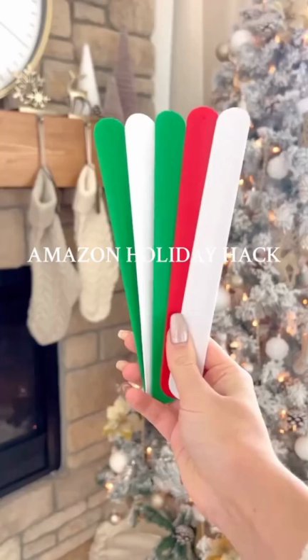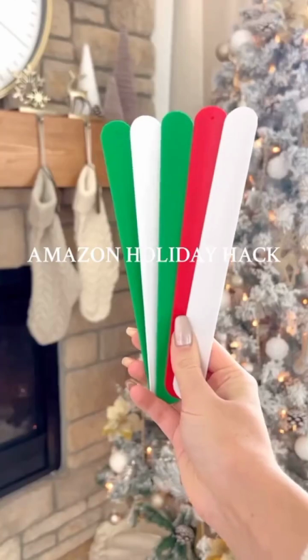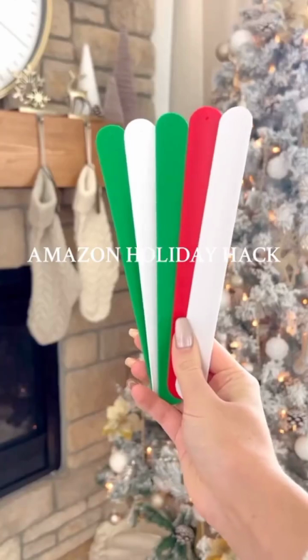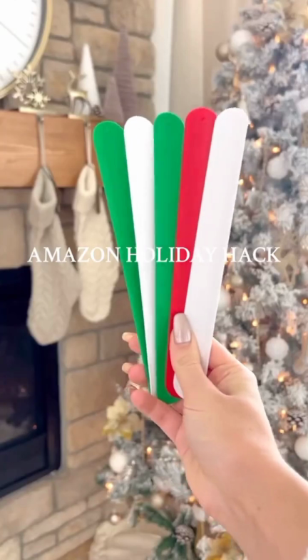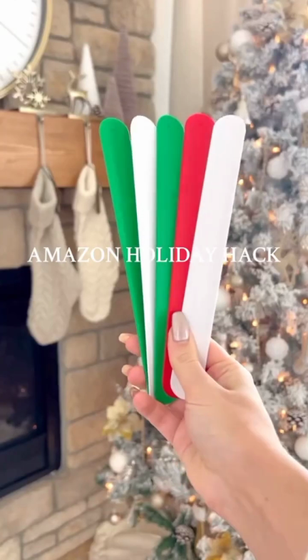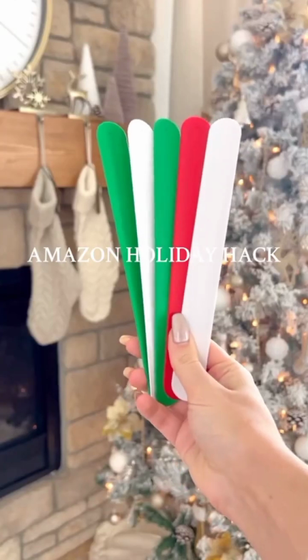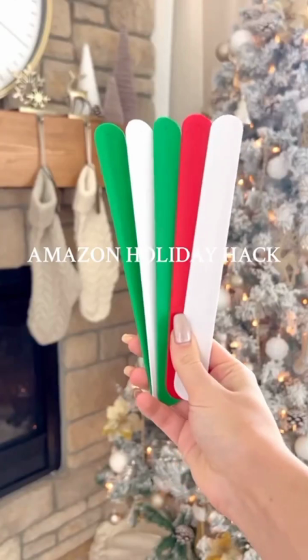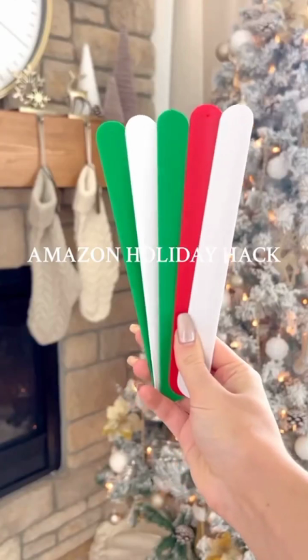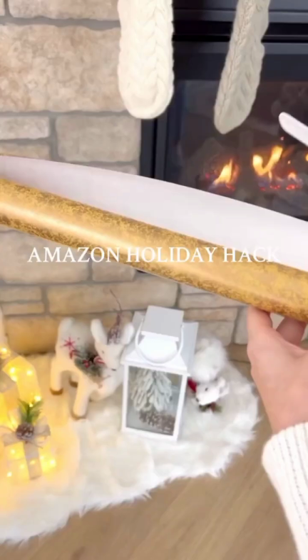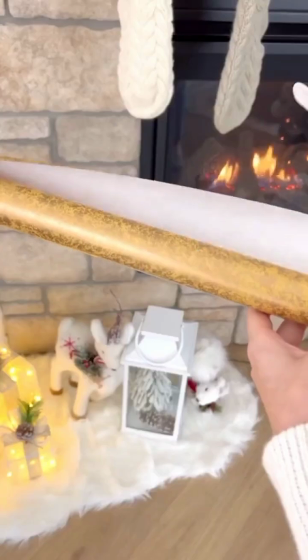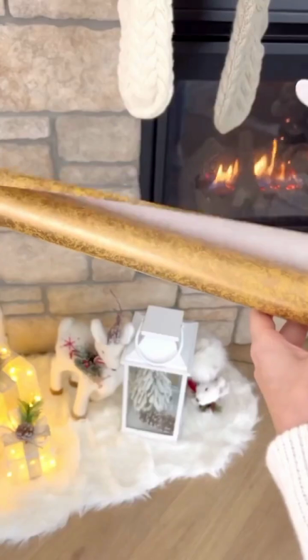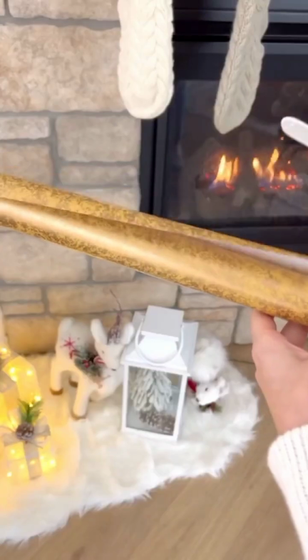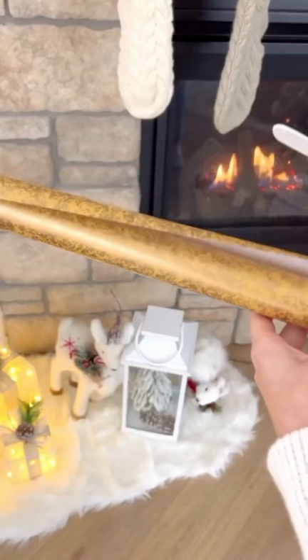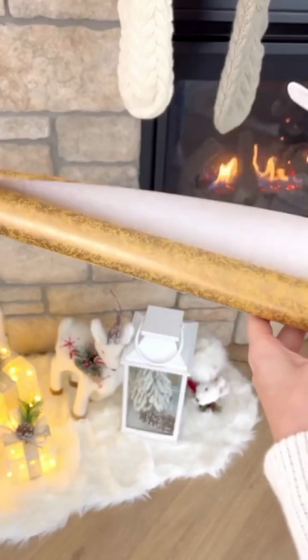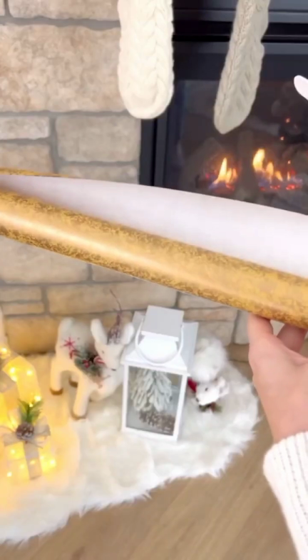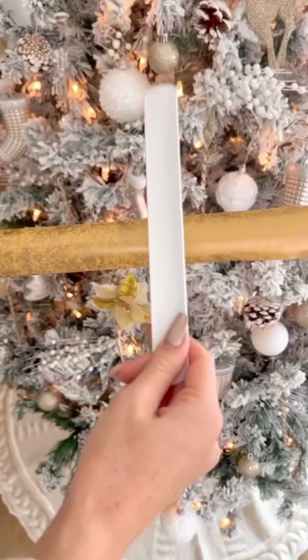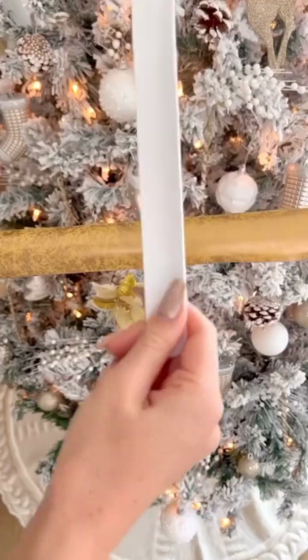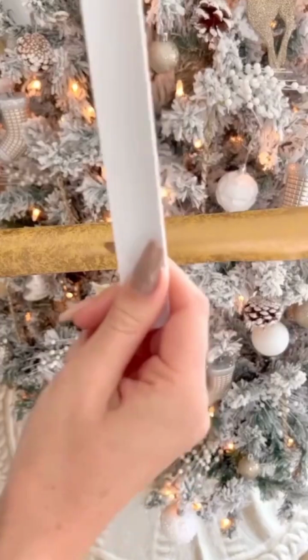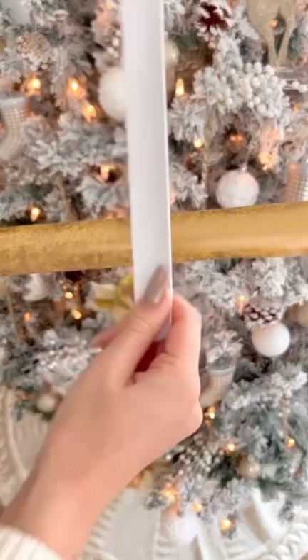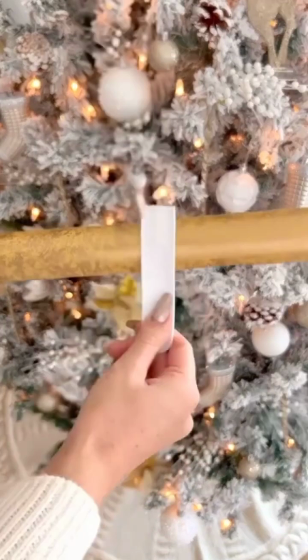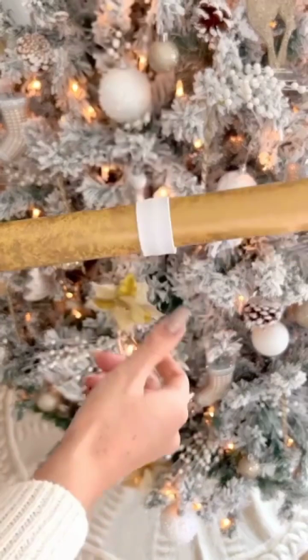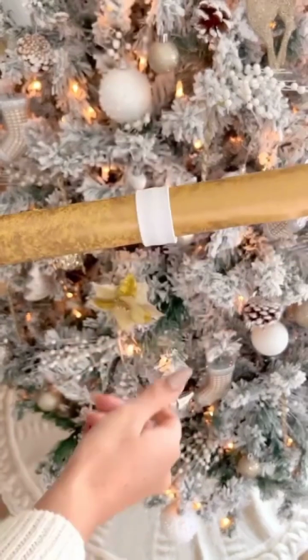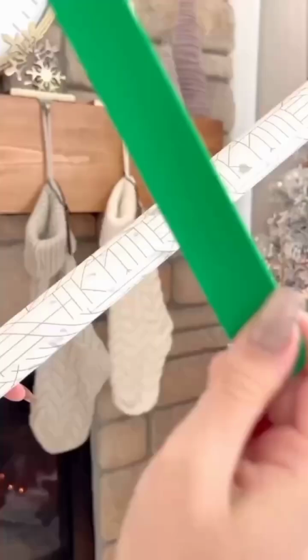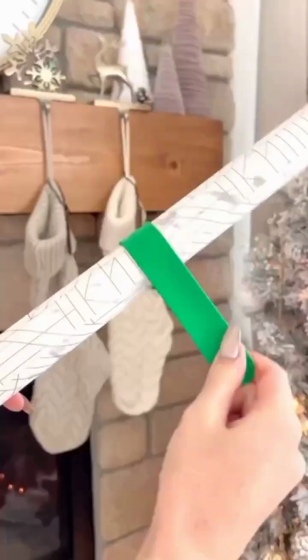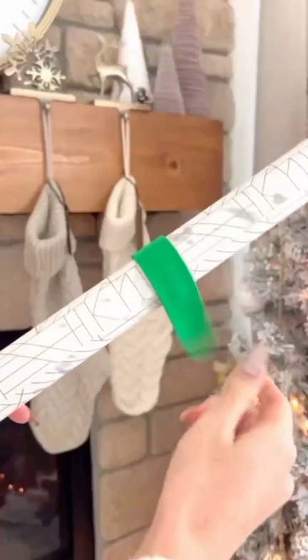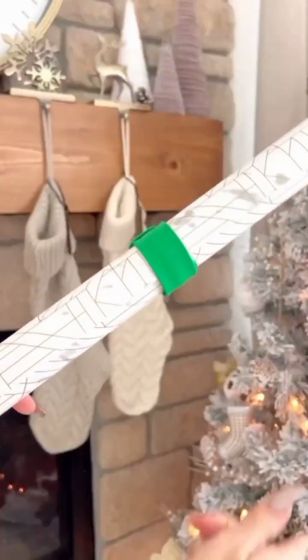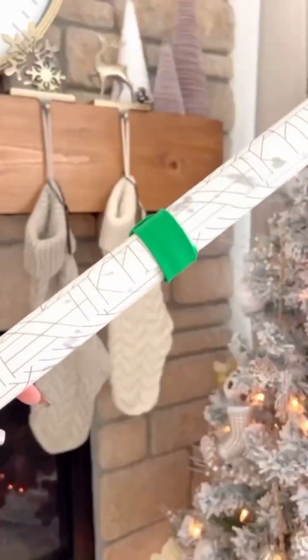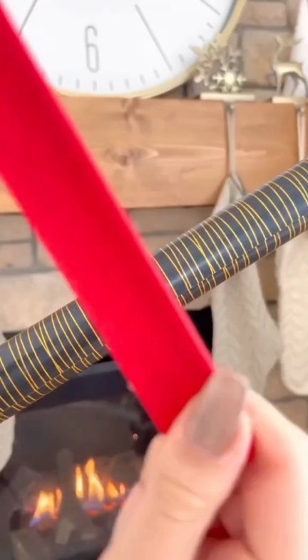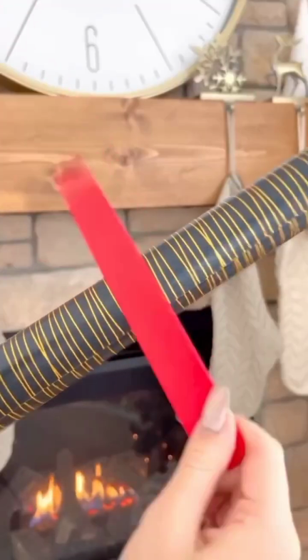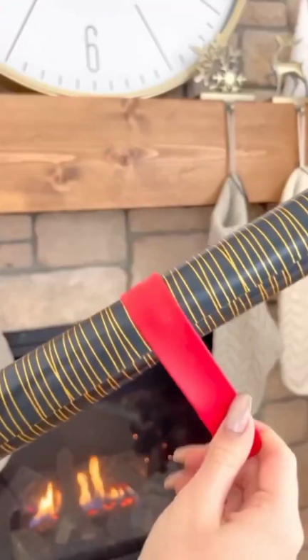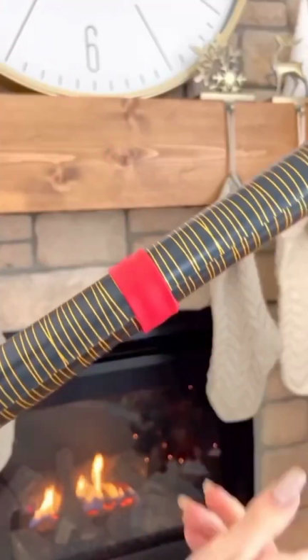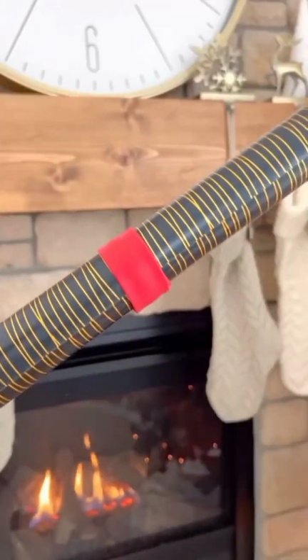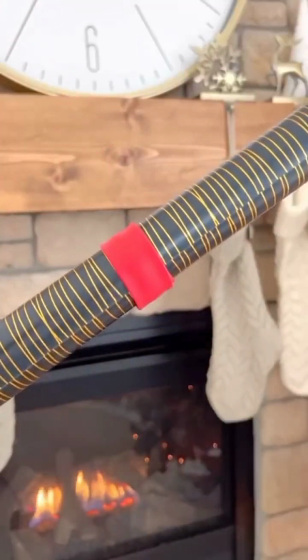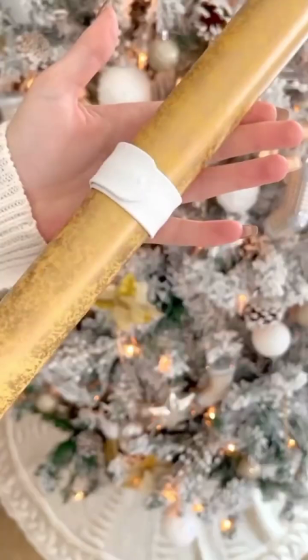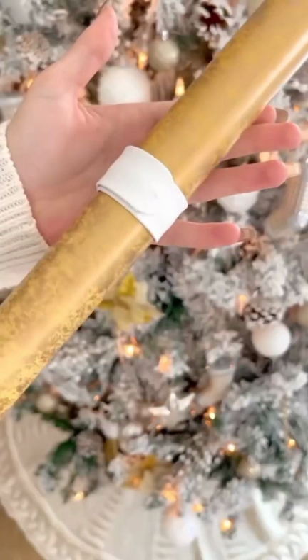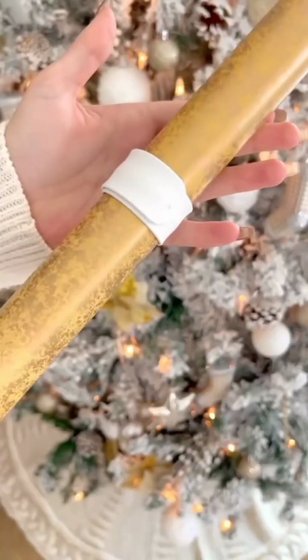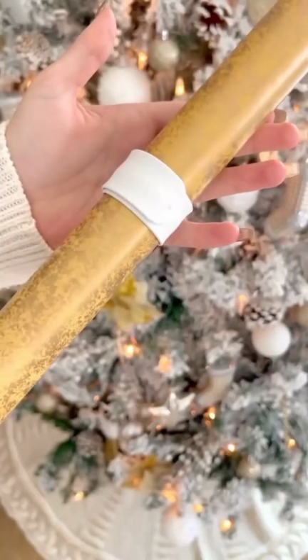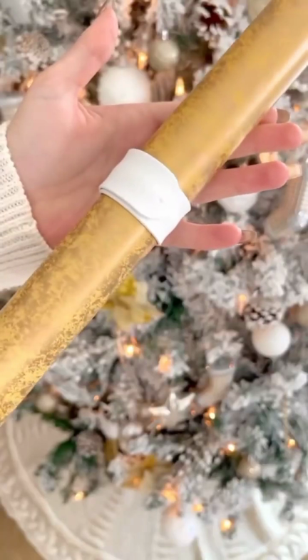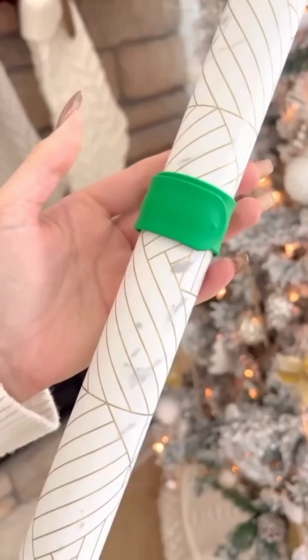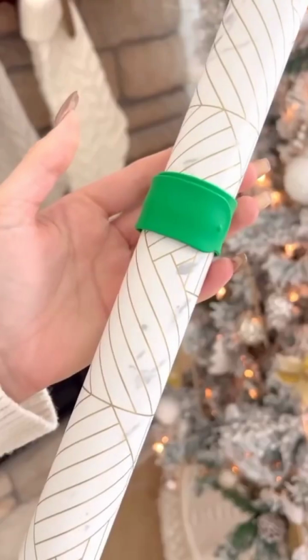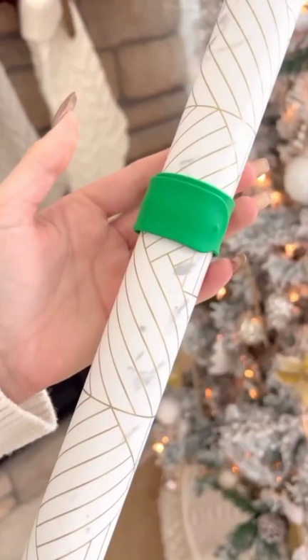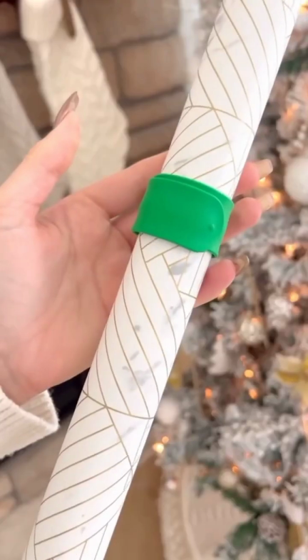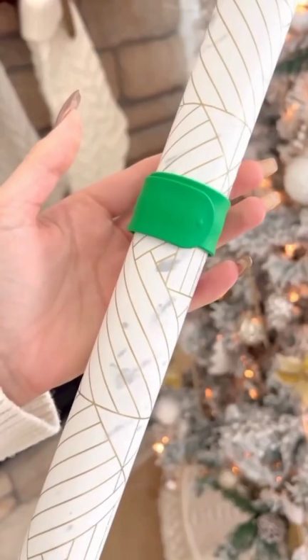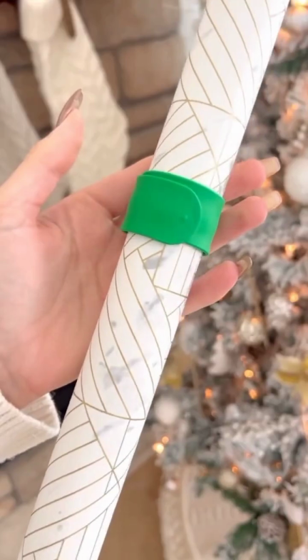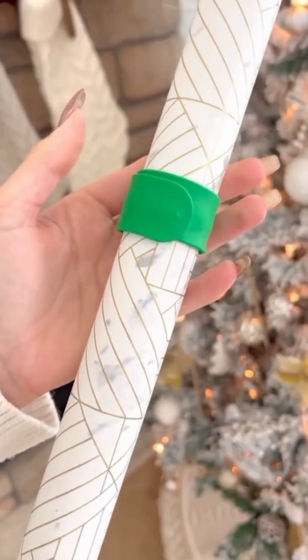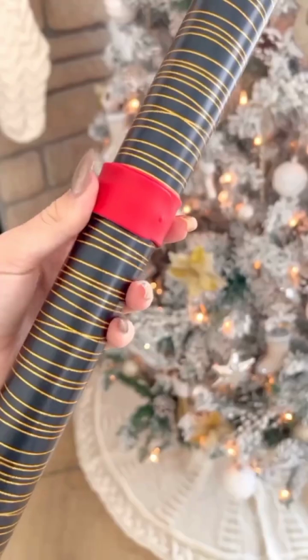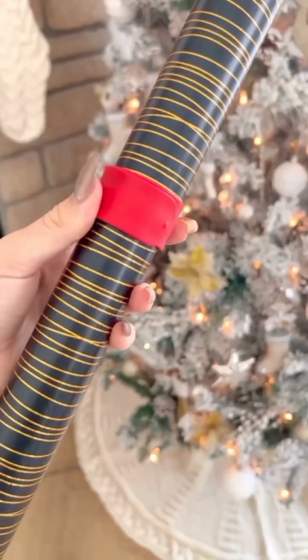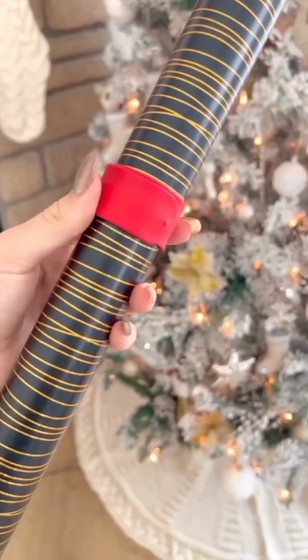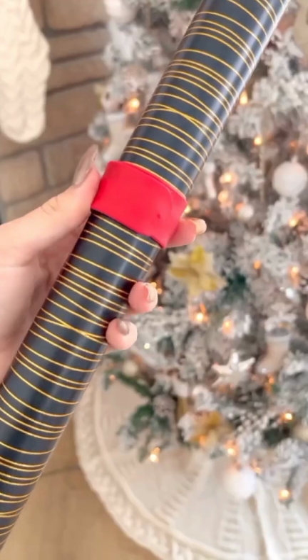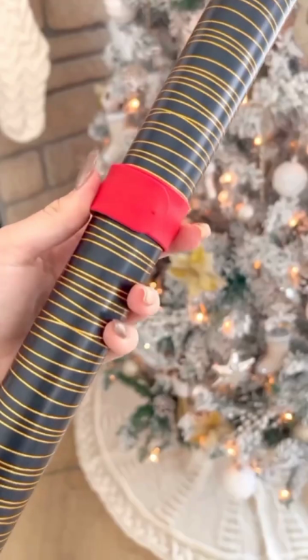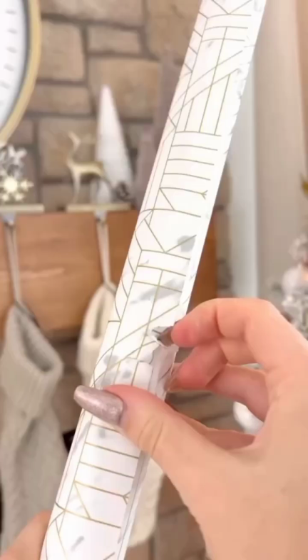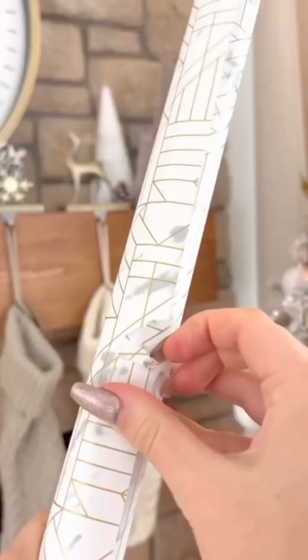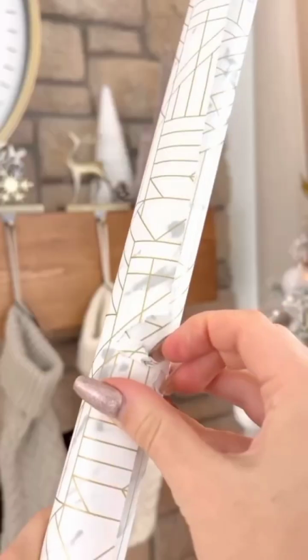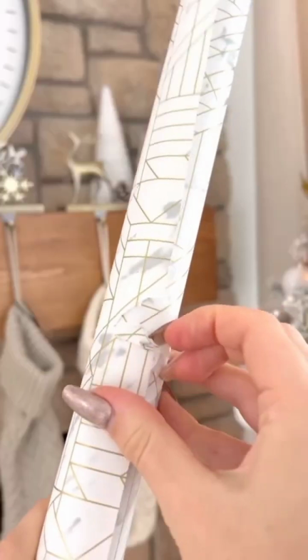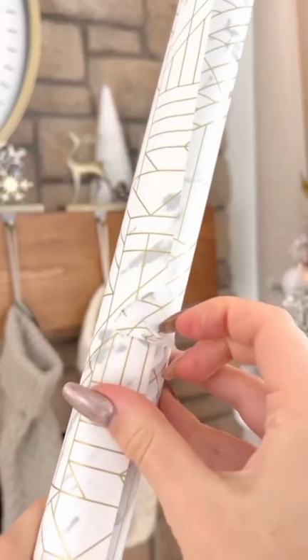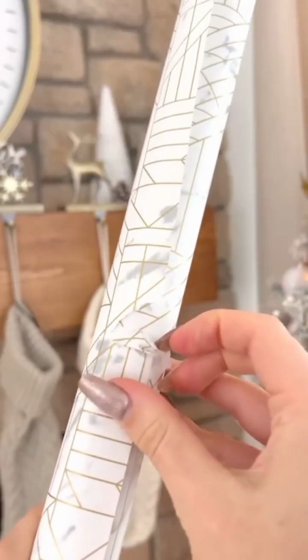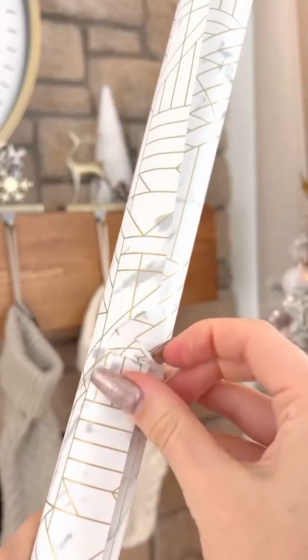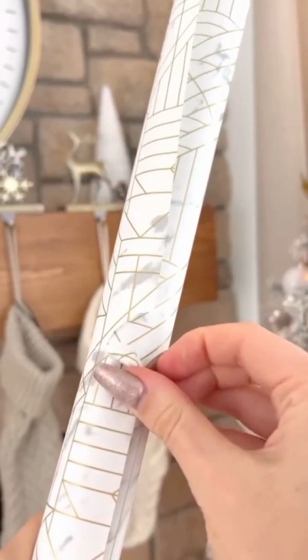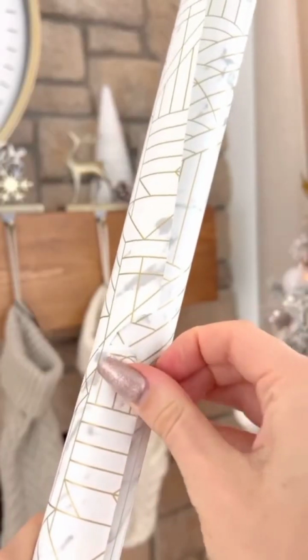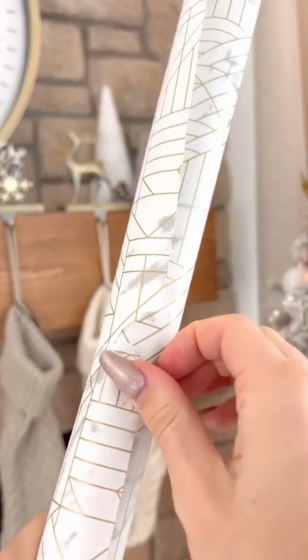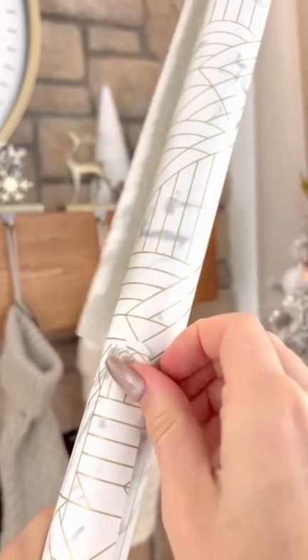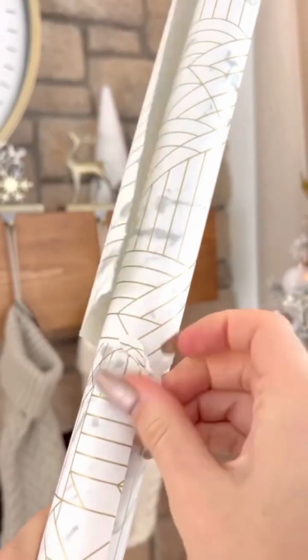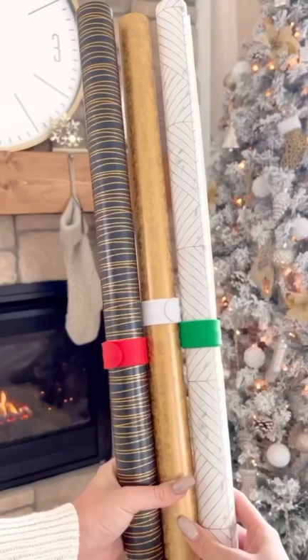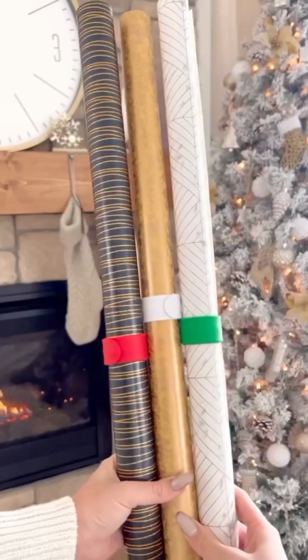Amazon holiday hacks. Prevent having your wrapping paper come unrolled with these silicone wrapping paper holders. They're way better than using tape and come in a pack of 12.